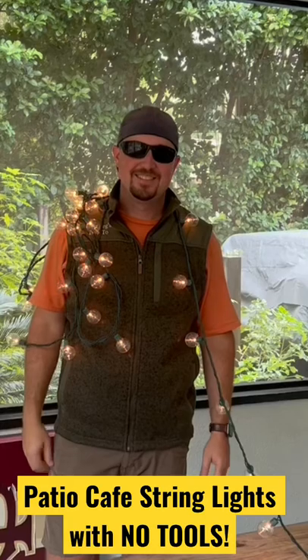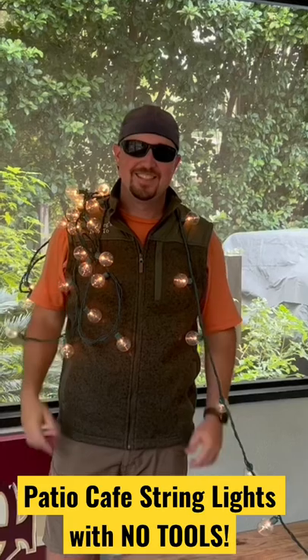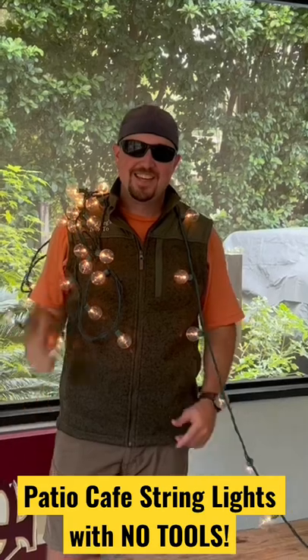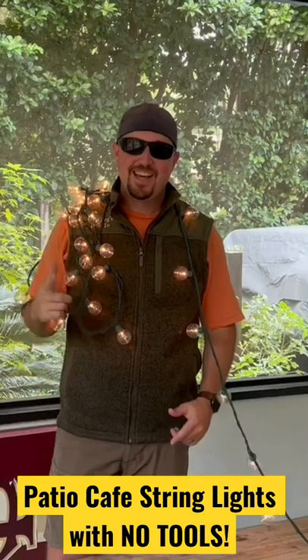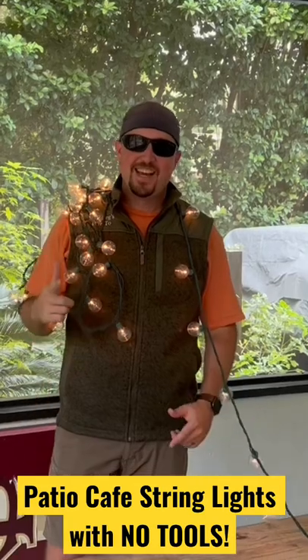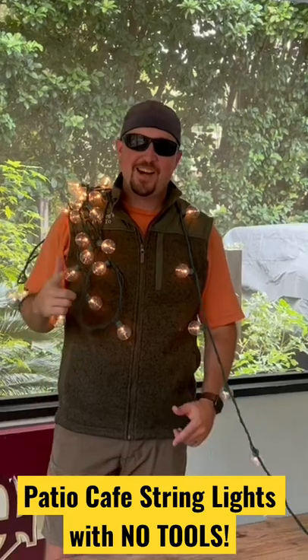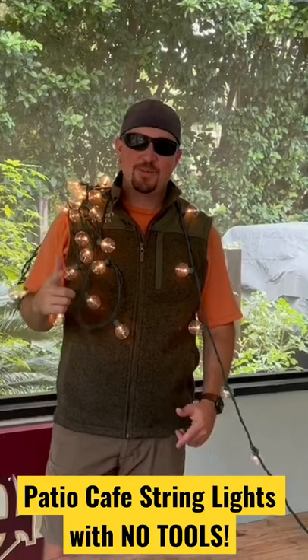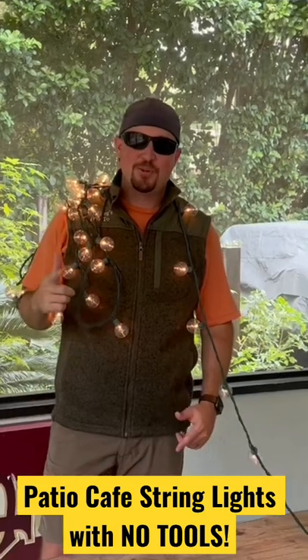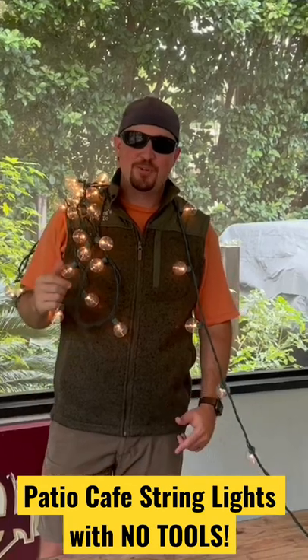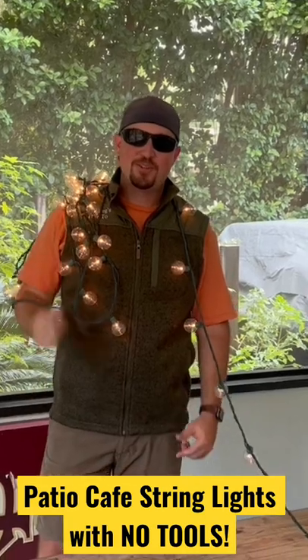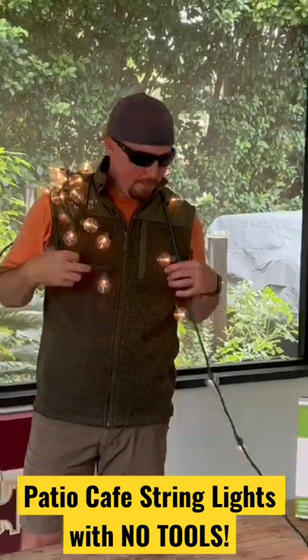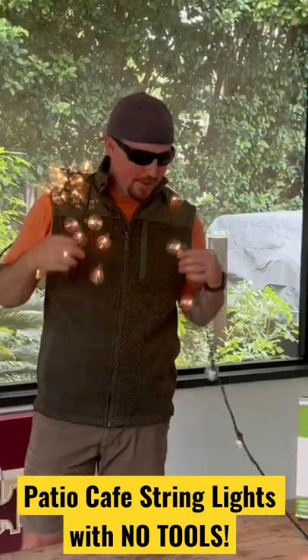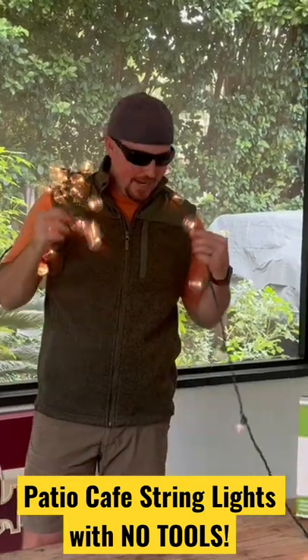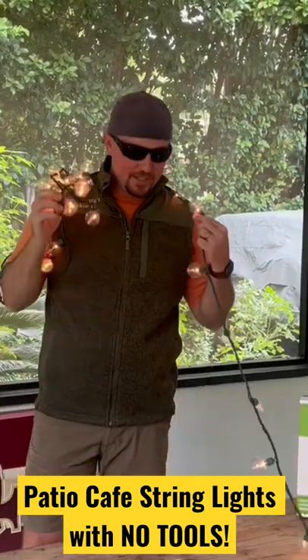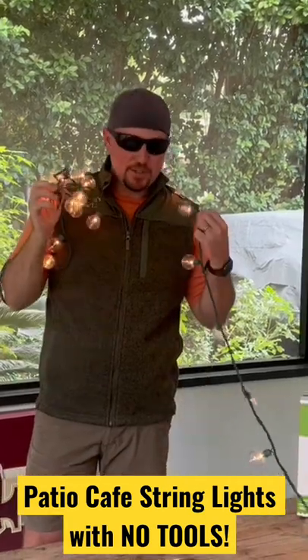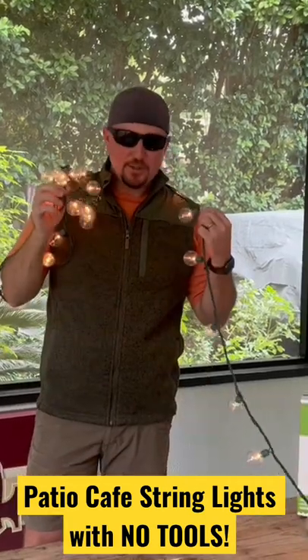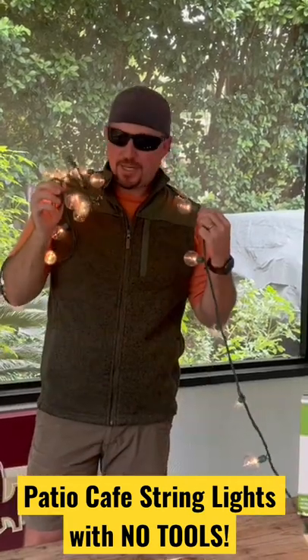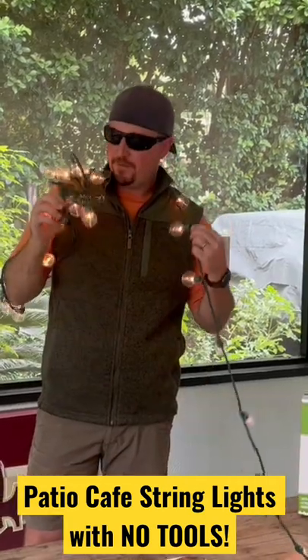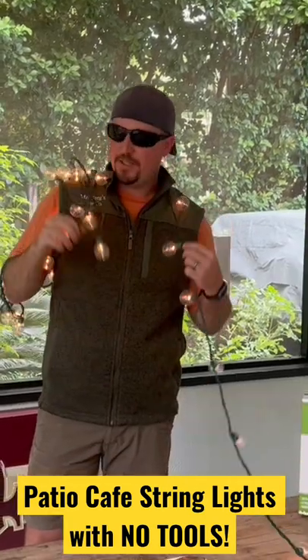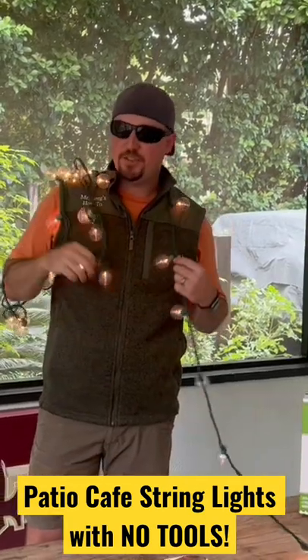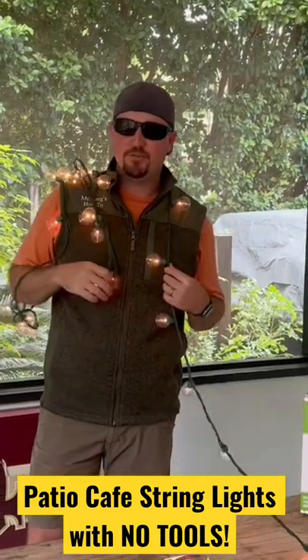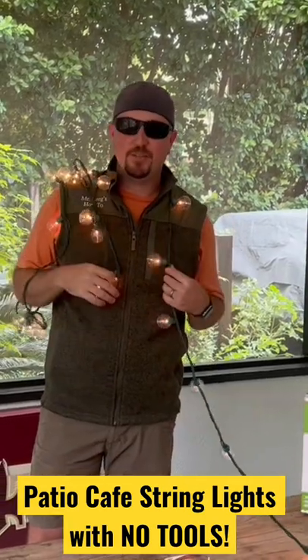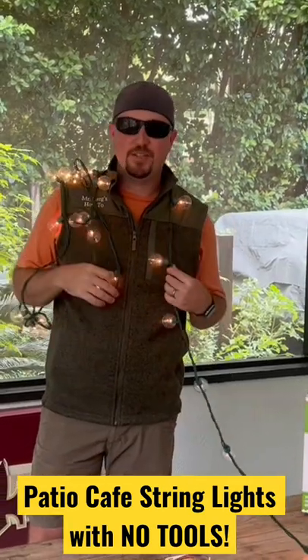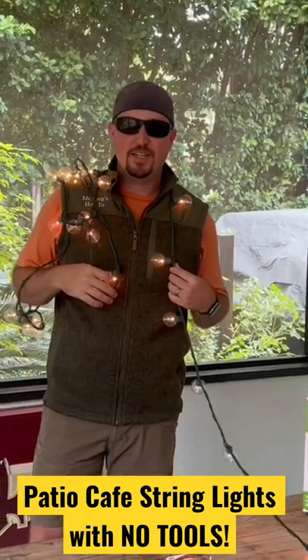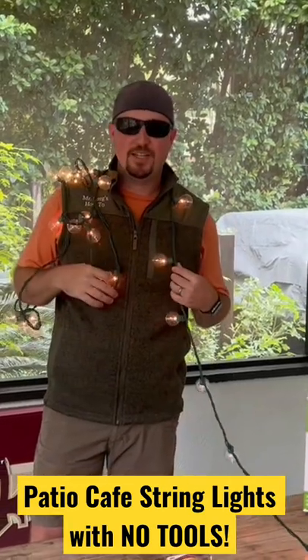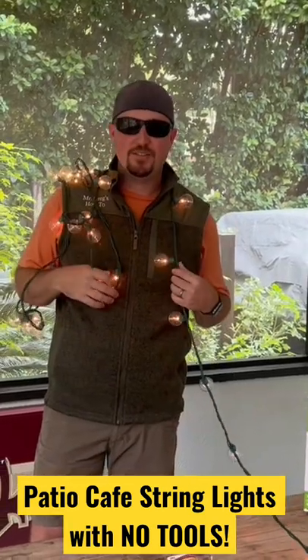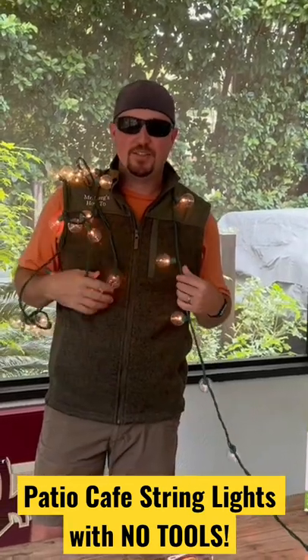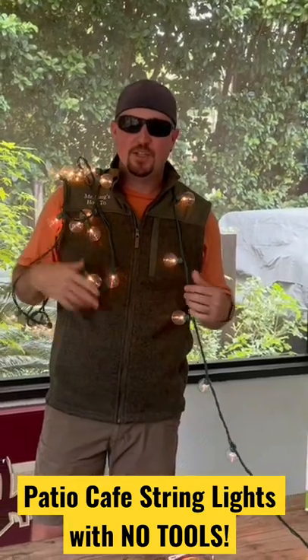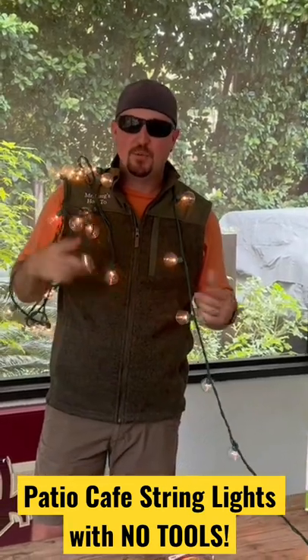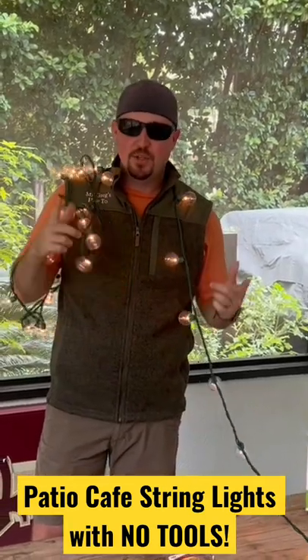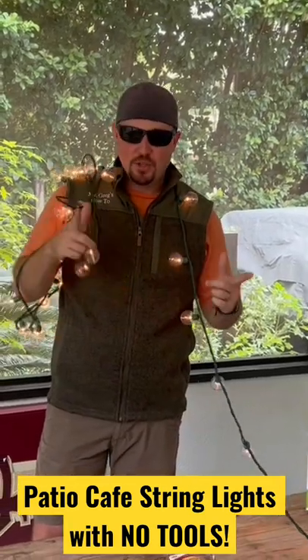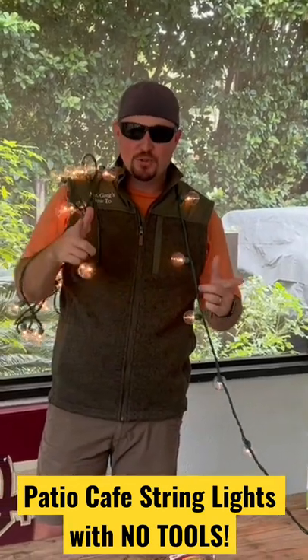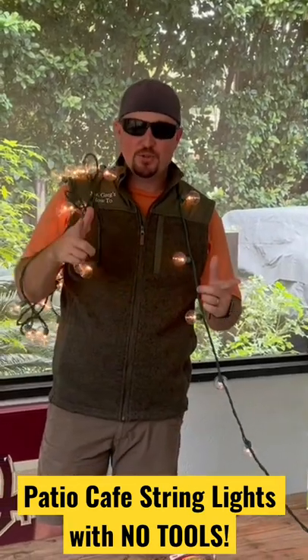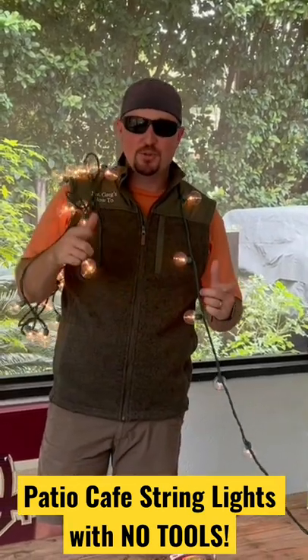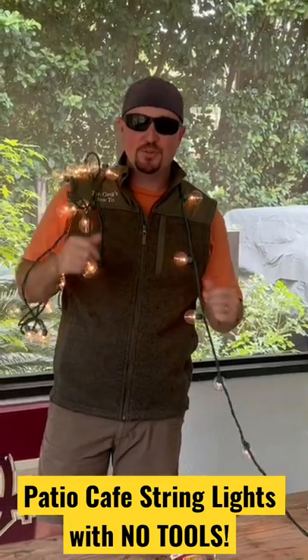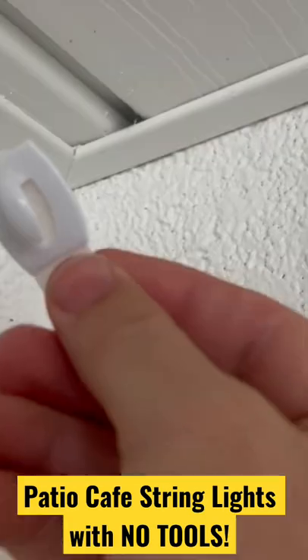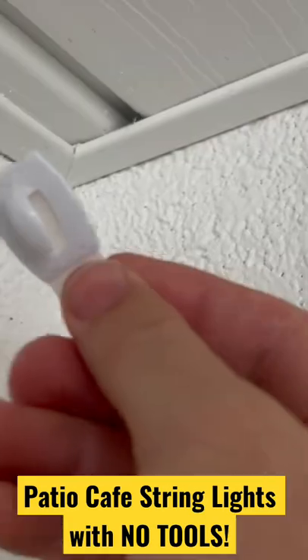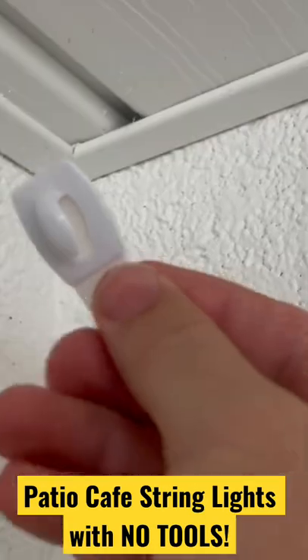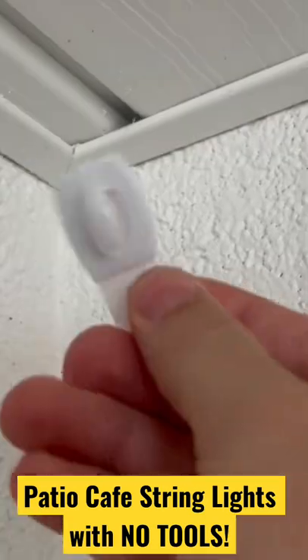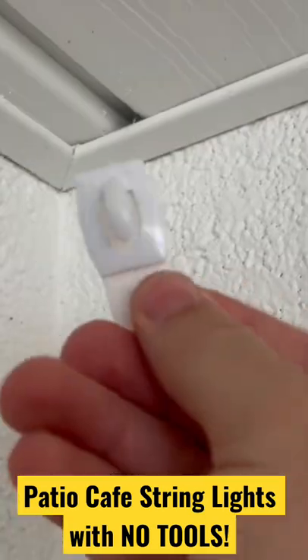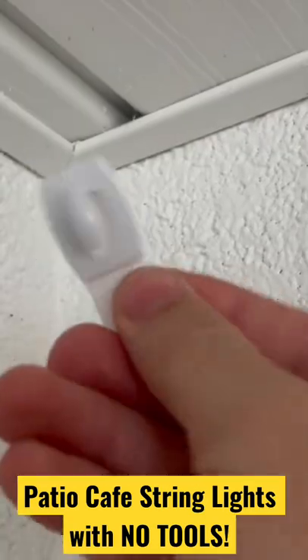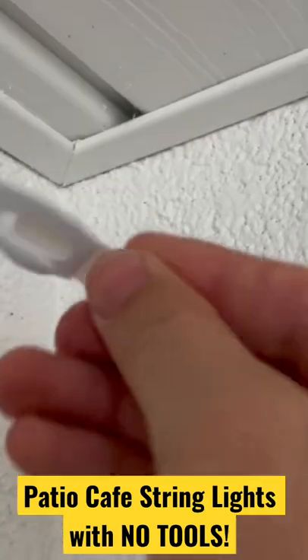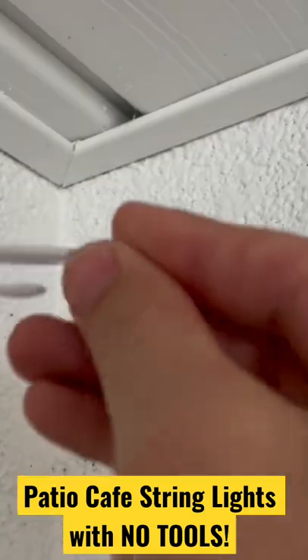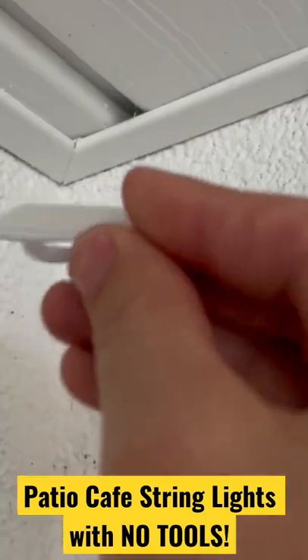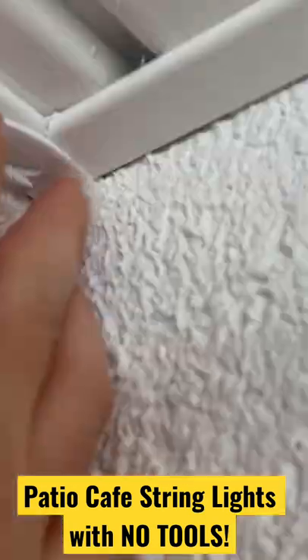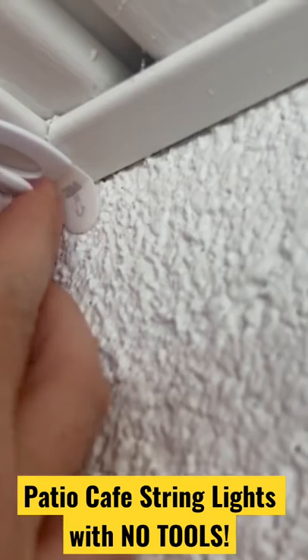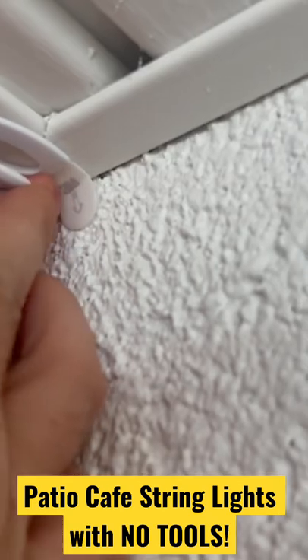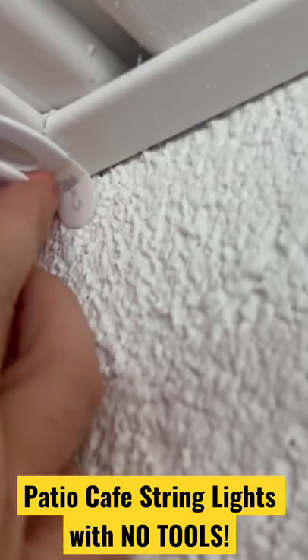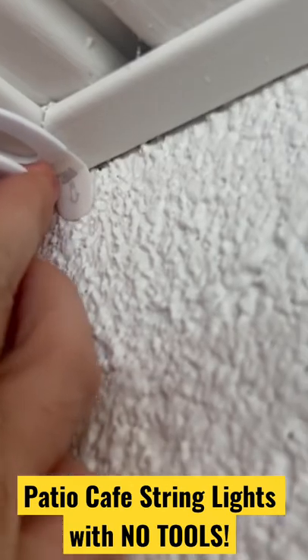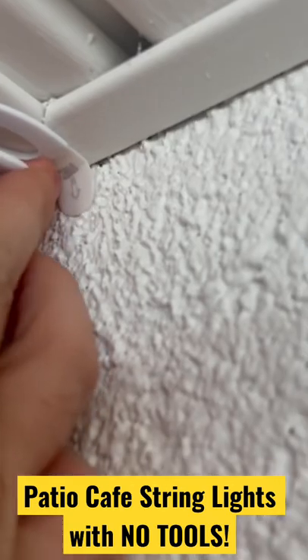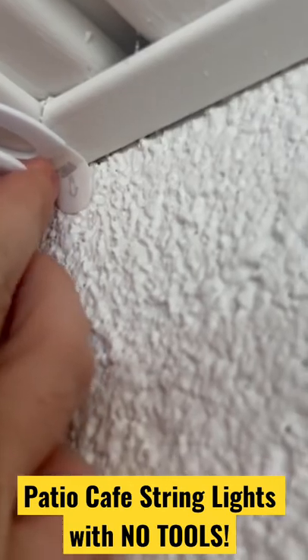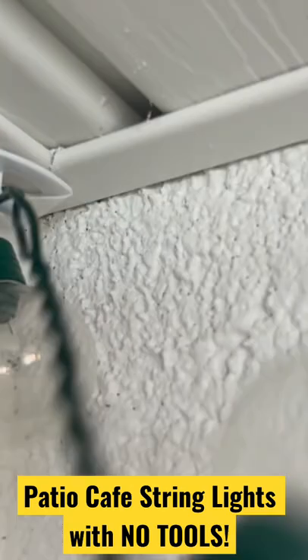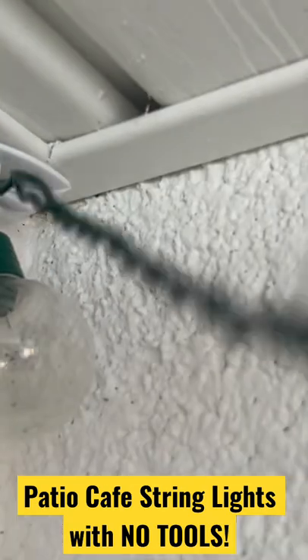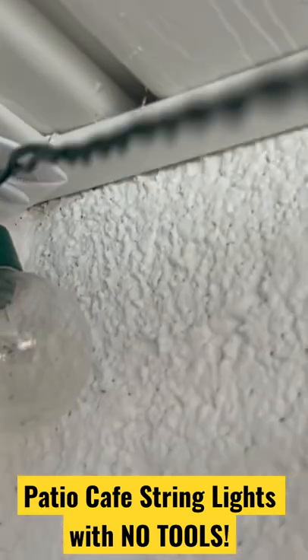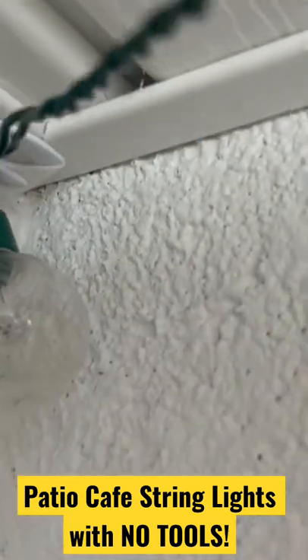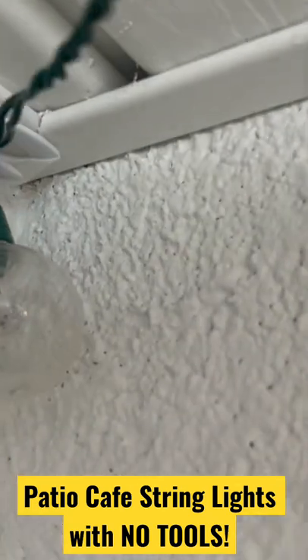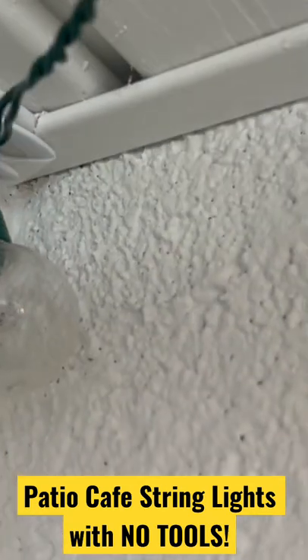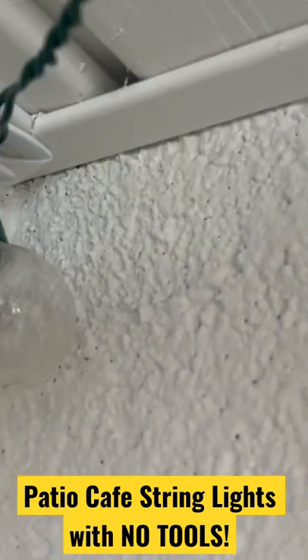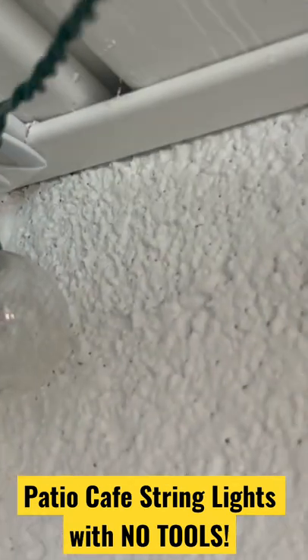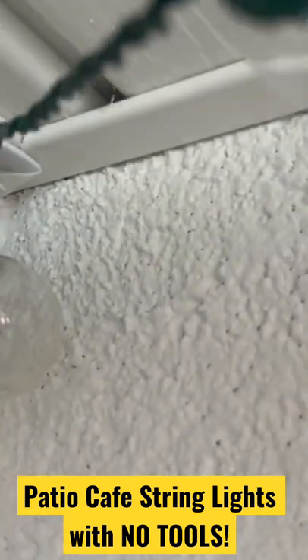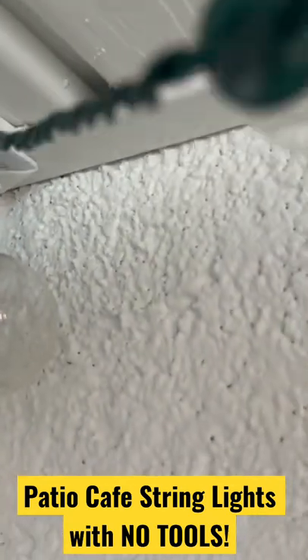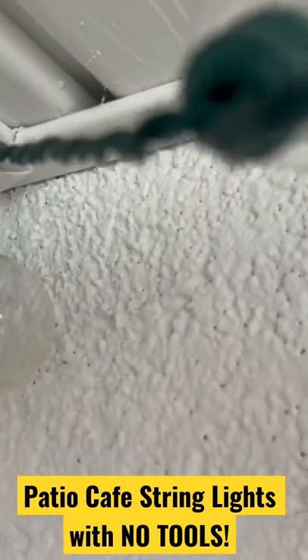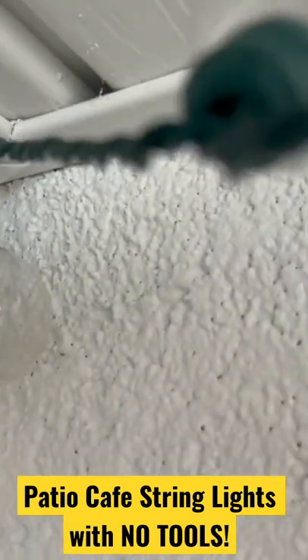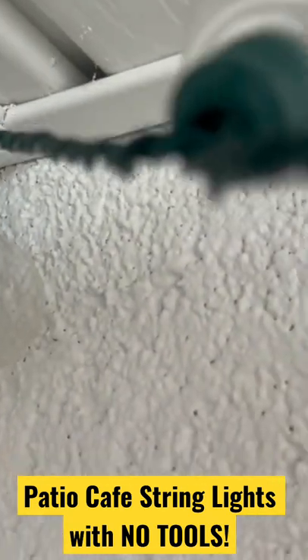Howdy partner. Patio Cafe string lights with no tools. Take our command hook, hook it up there just like so.